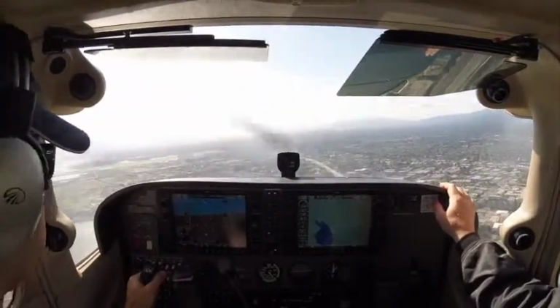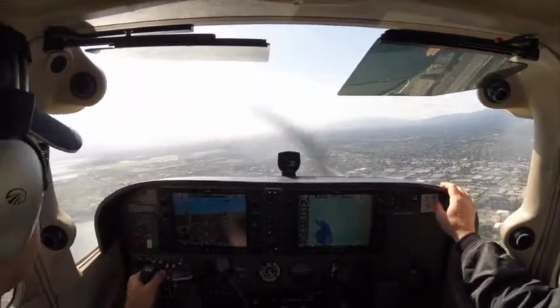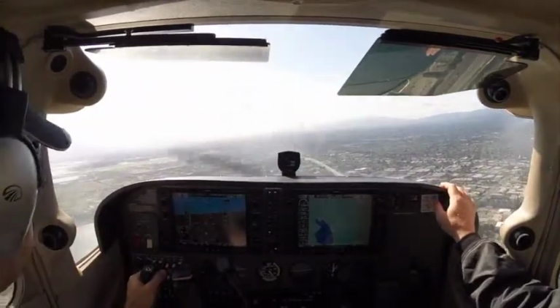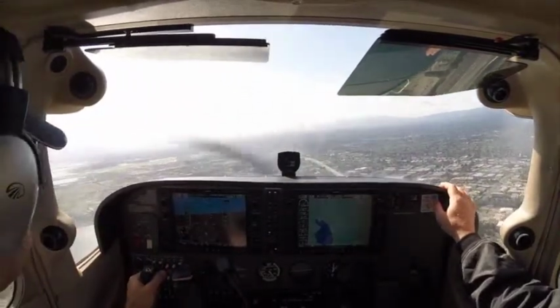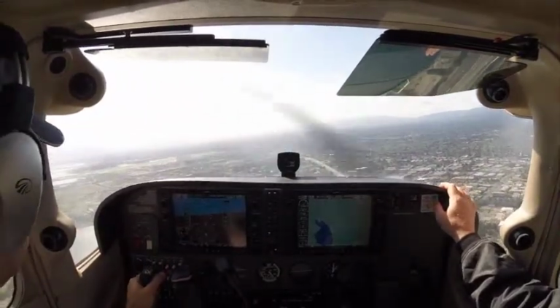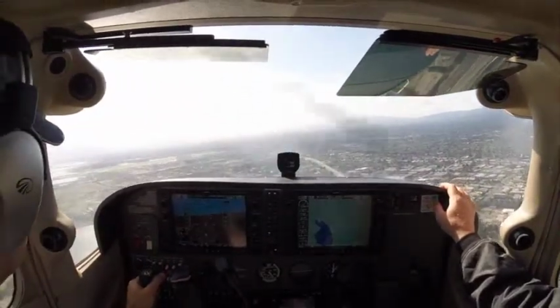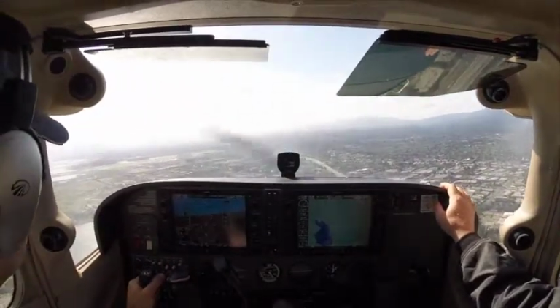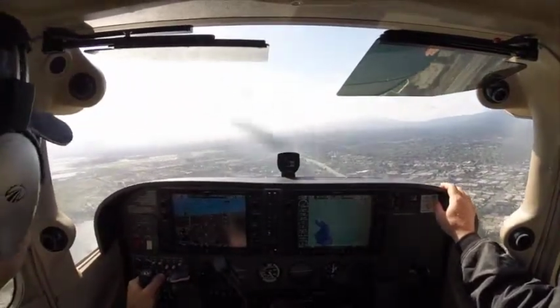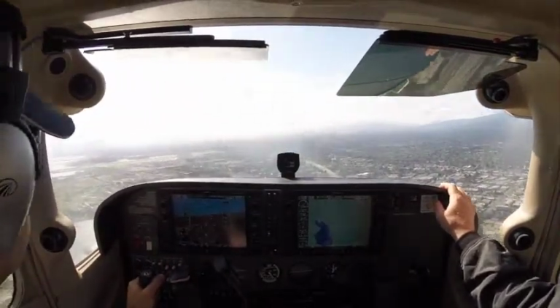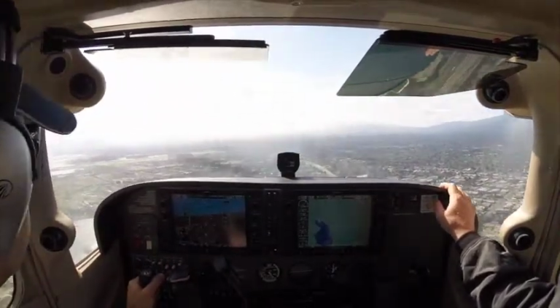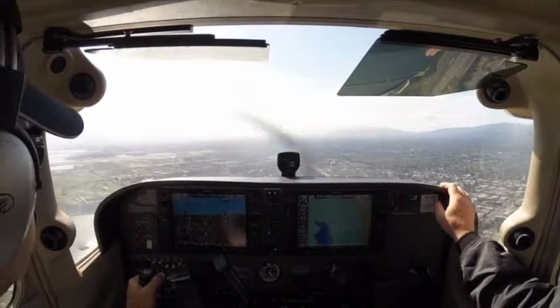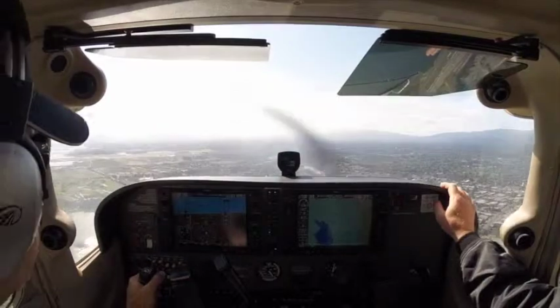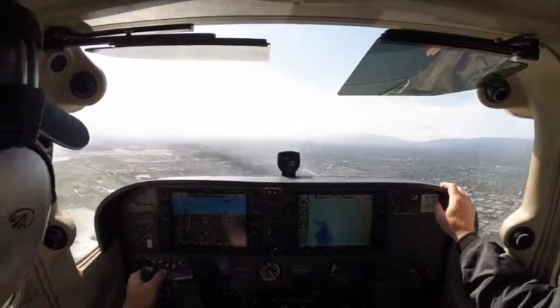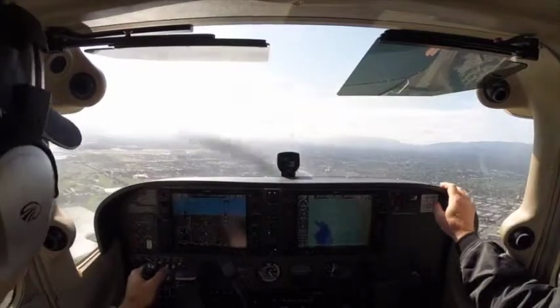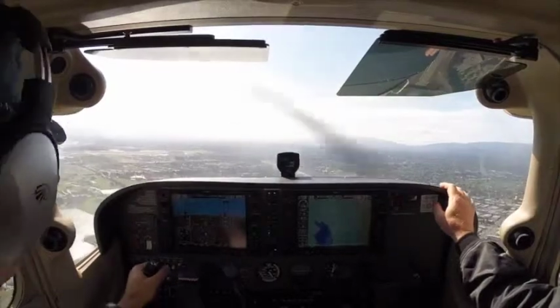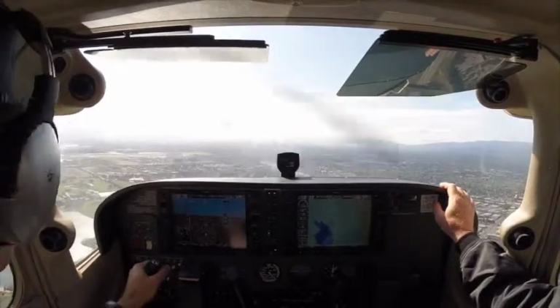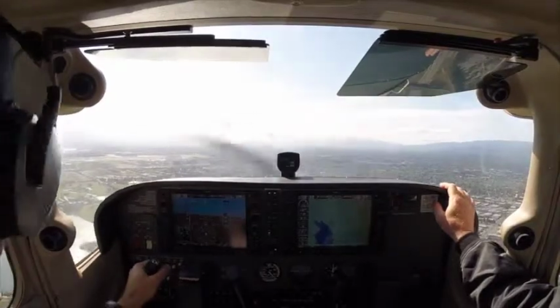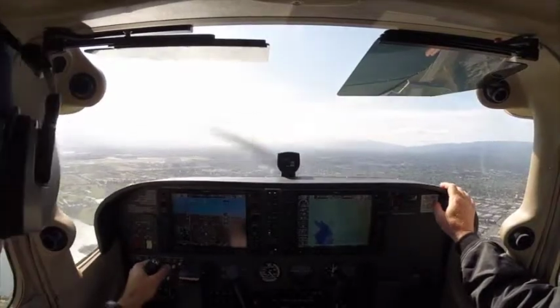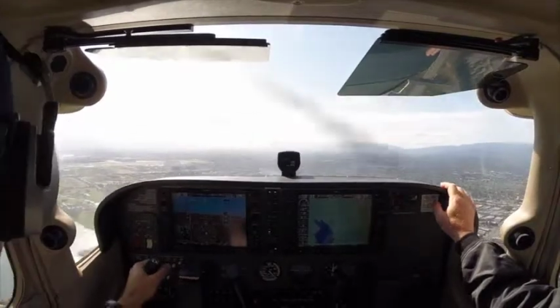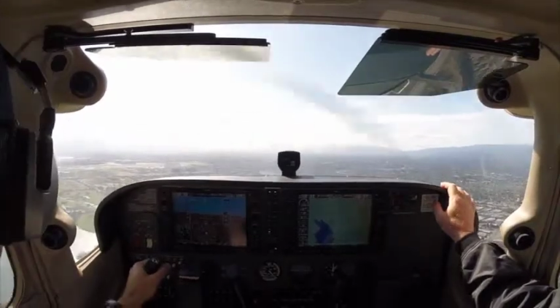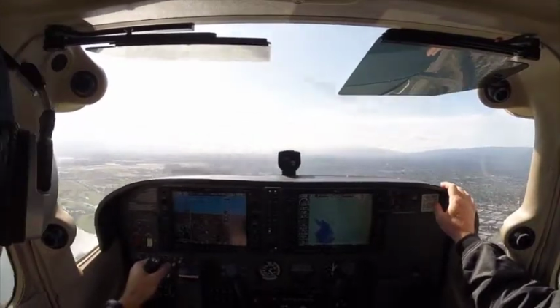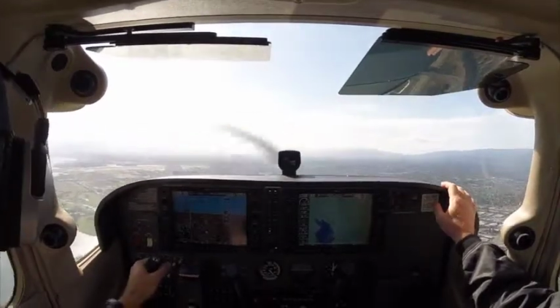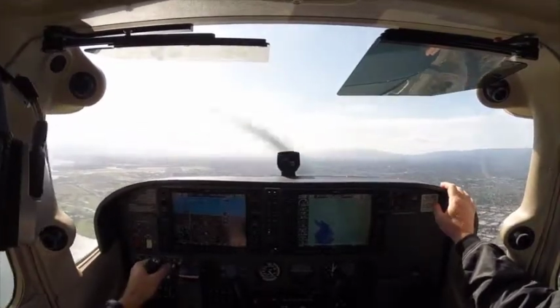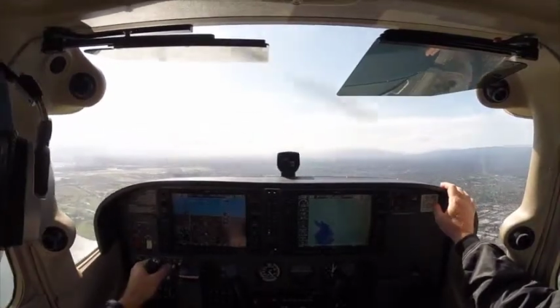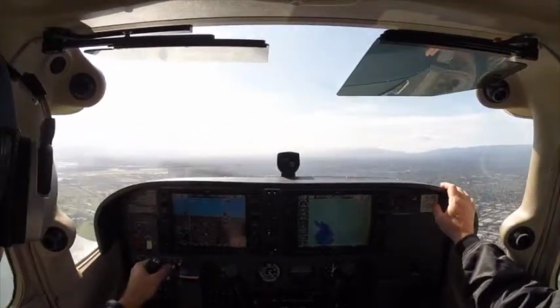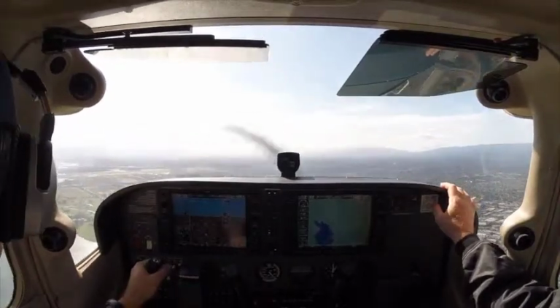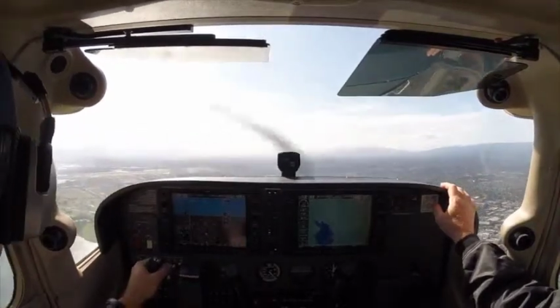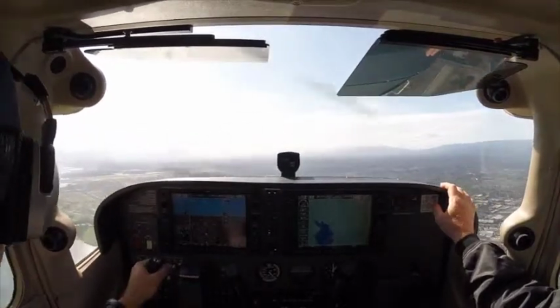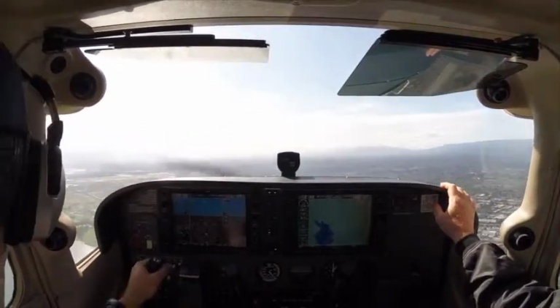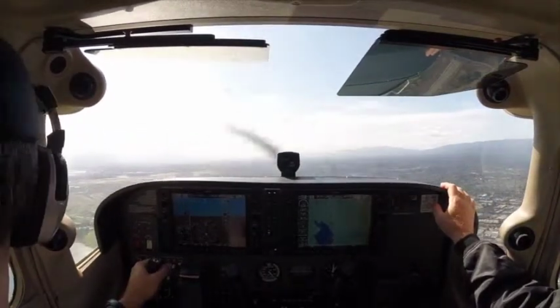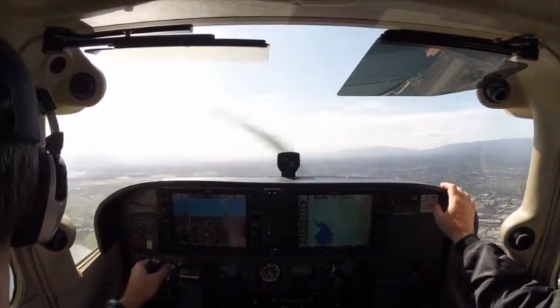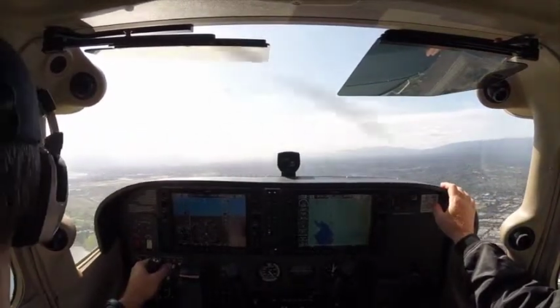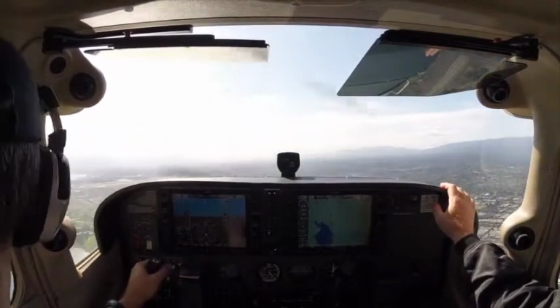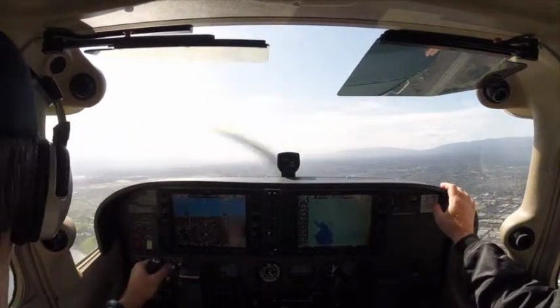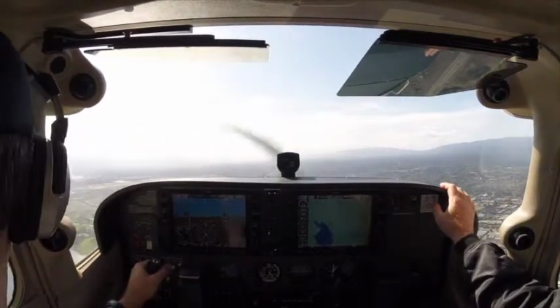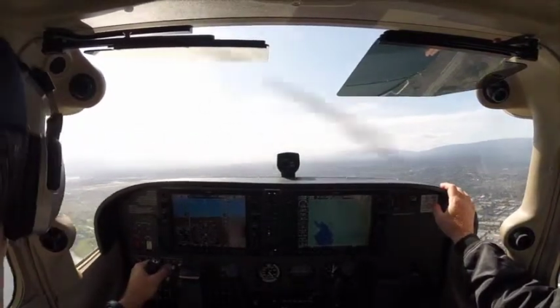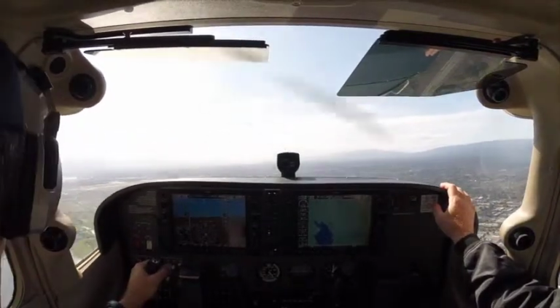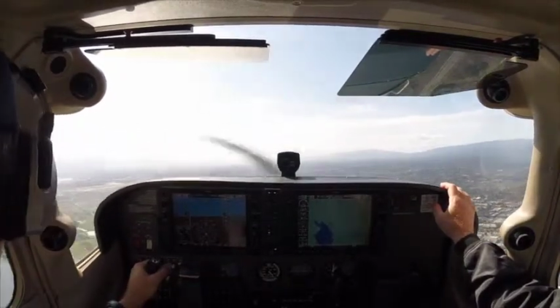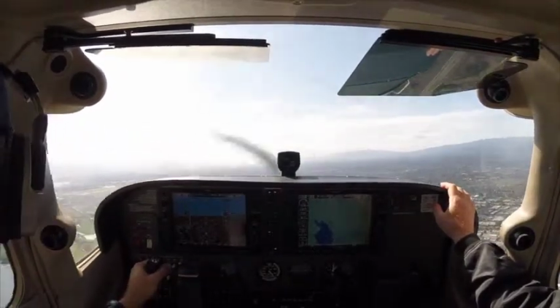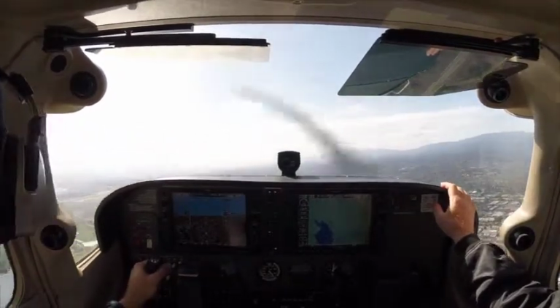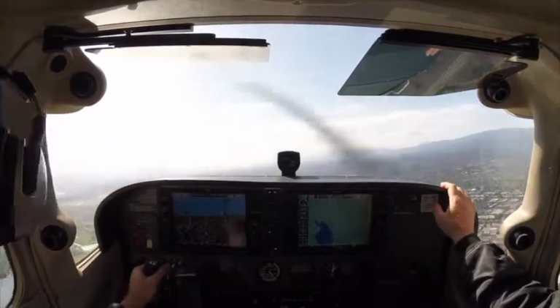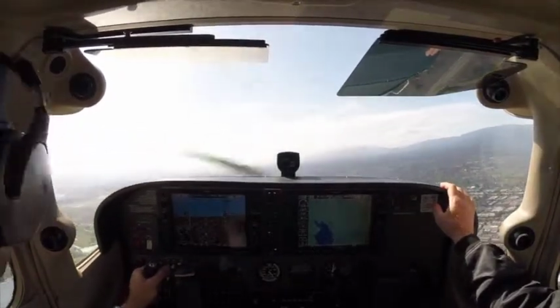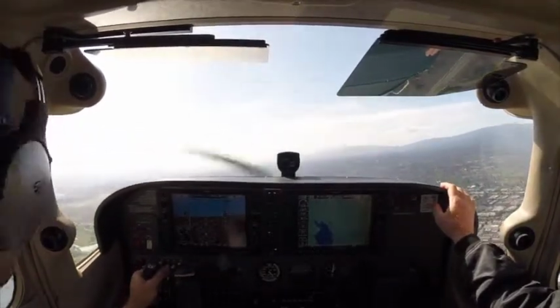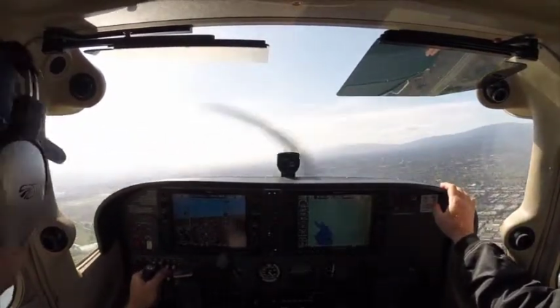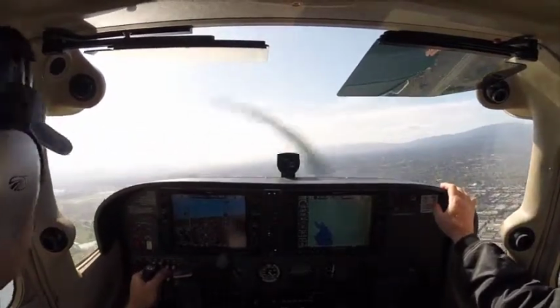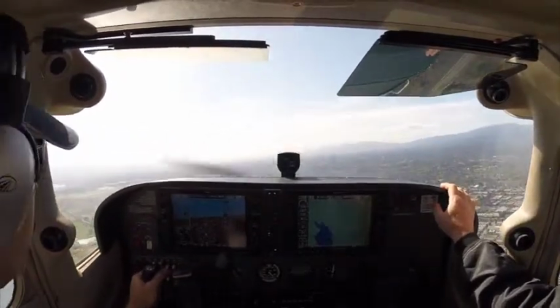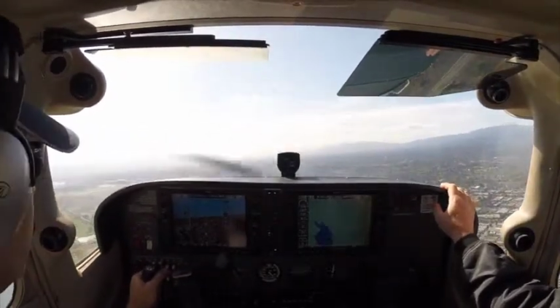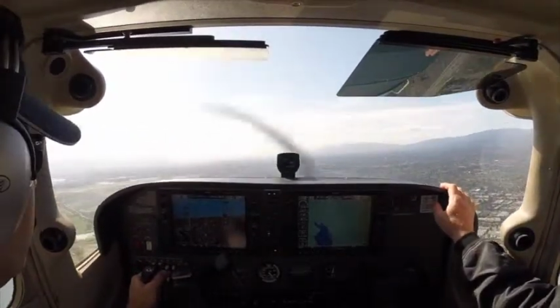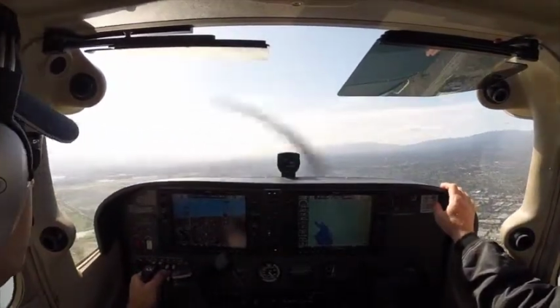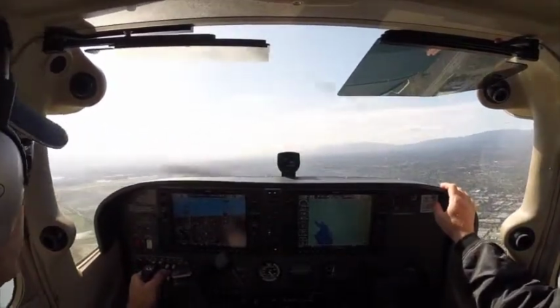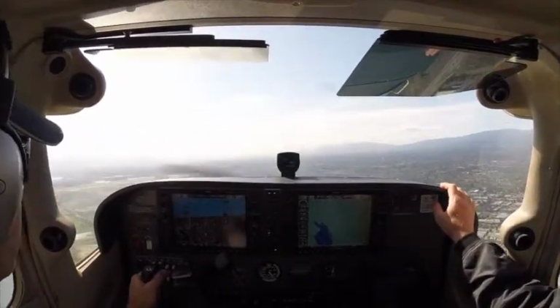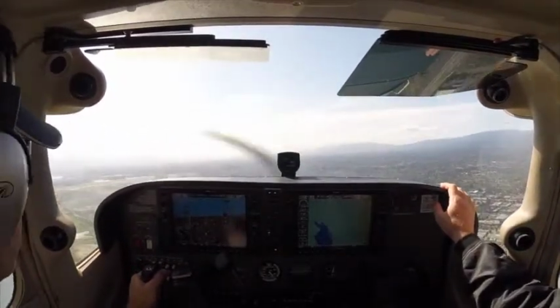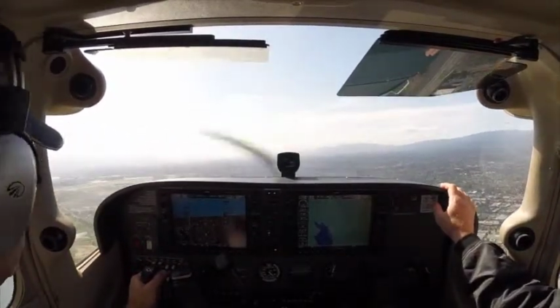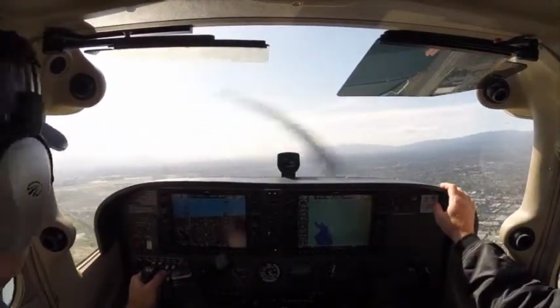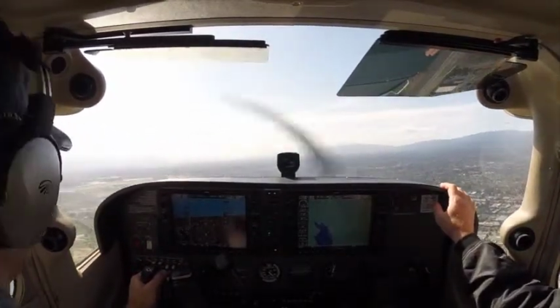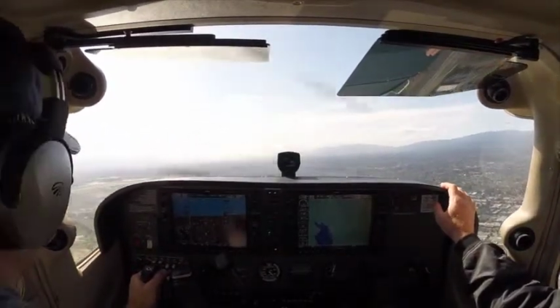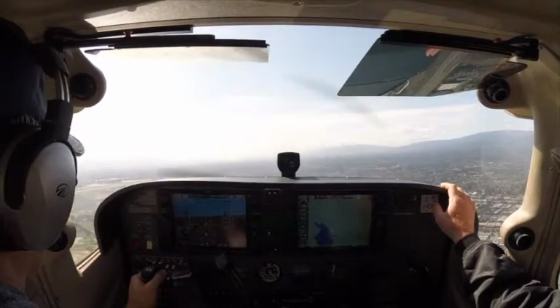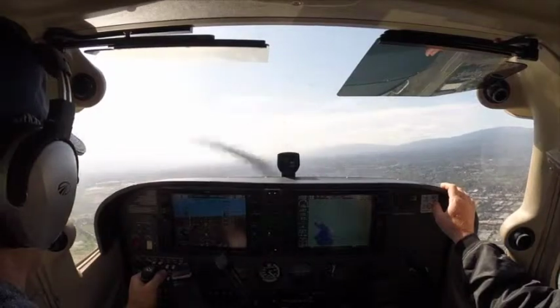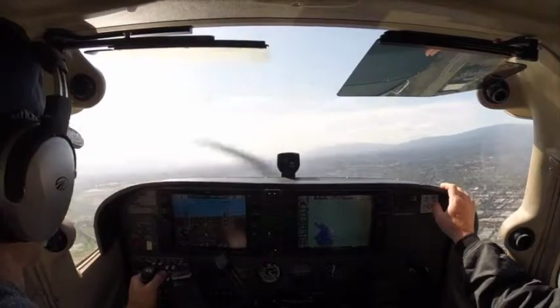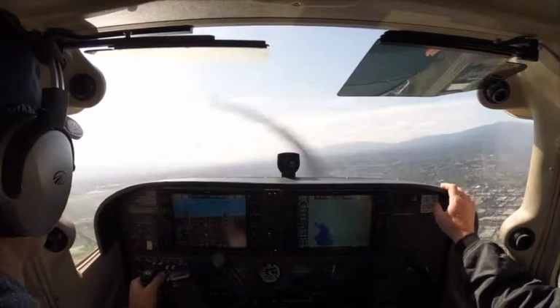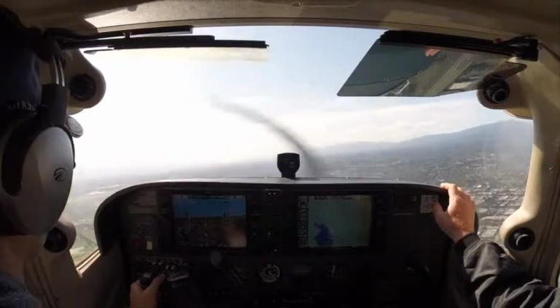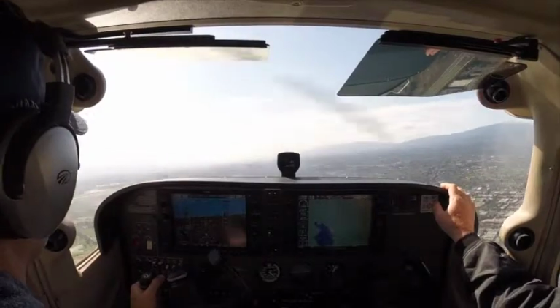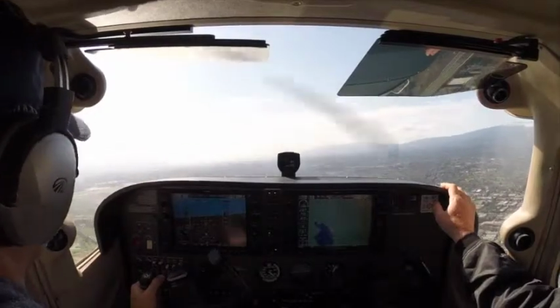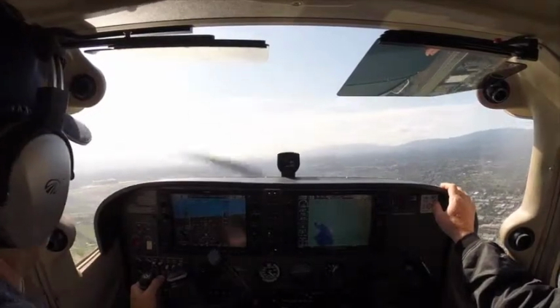6-0 Golf, entering on left 45. This is 6-0 Golf, roger. Alright, there's another one. 4-0N Bravo, number 2, follow the traffic, short final, runway 31, cleared for the option.